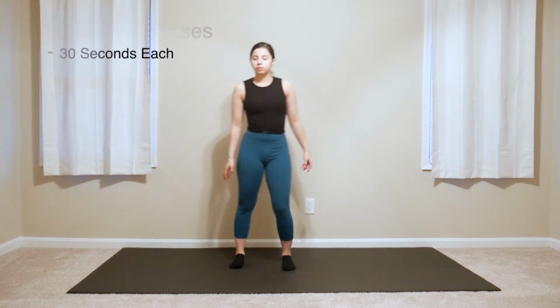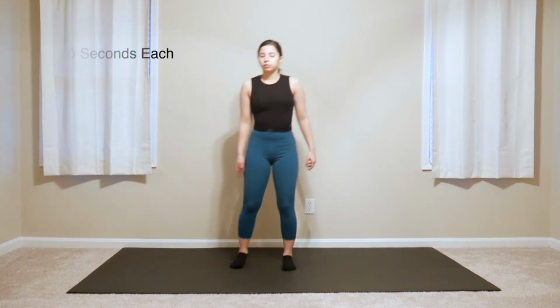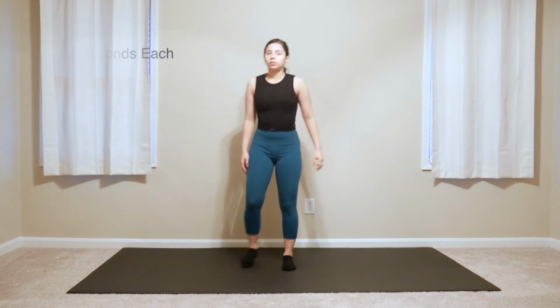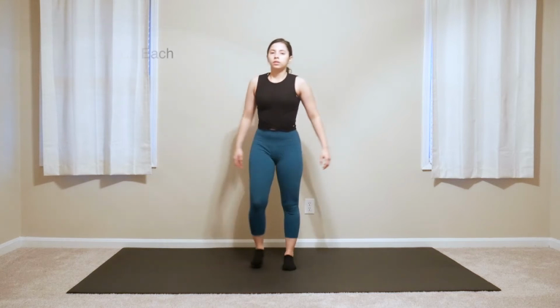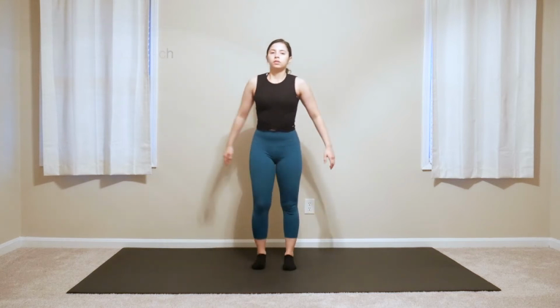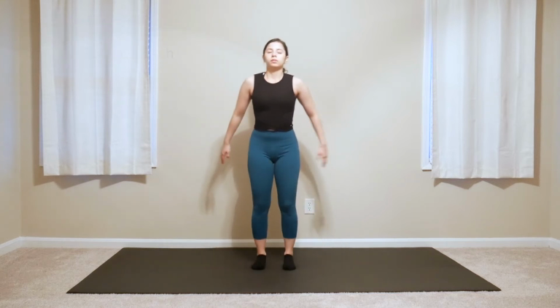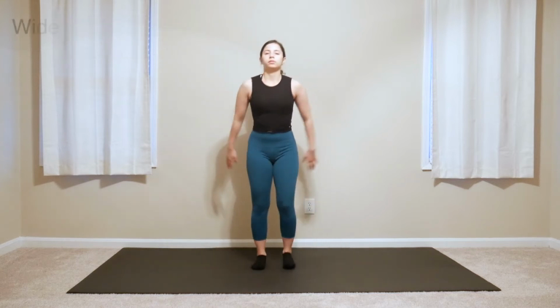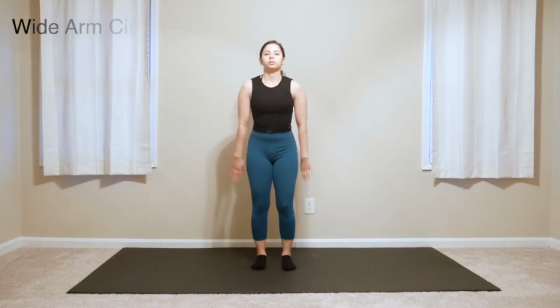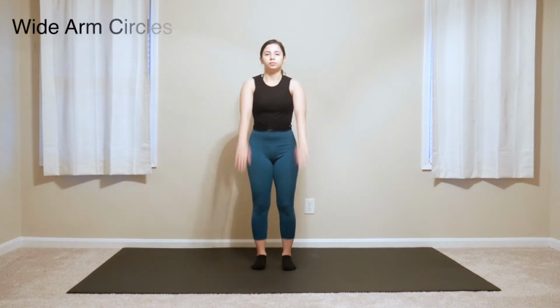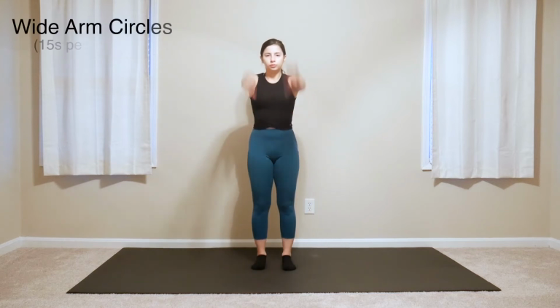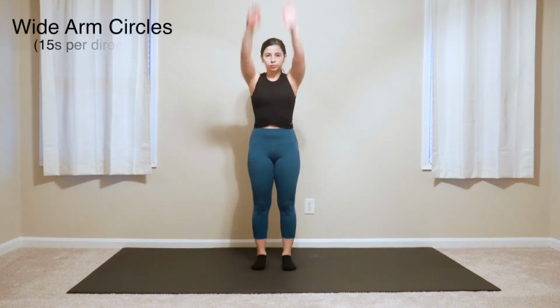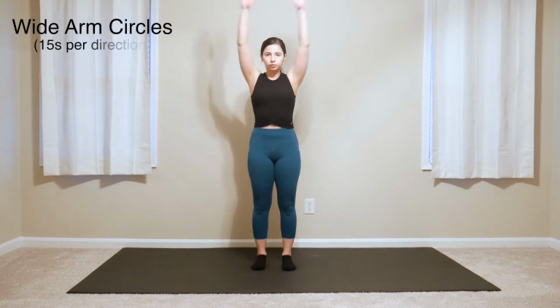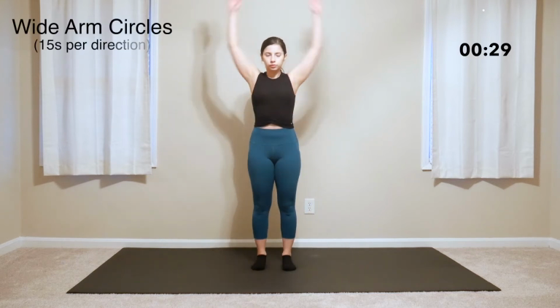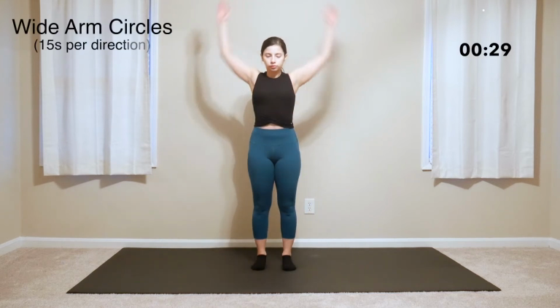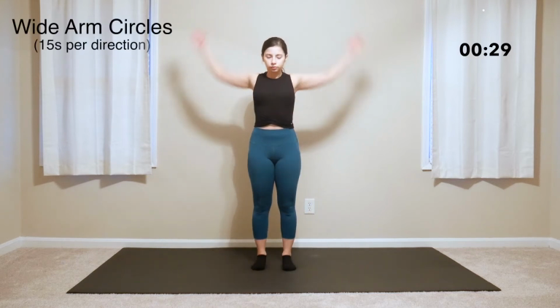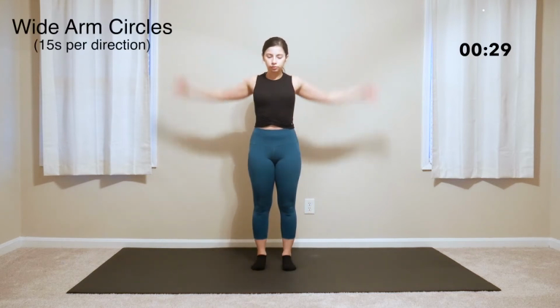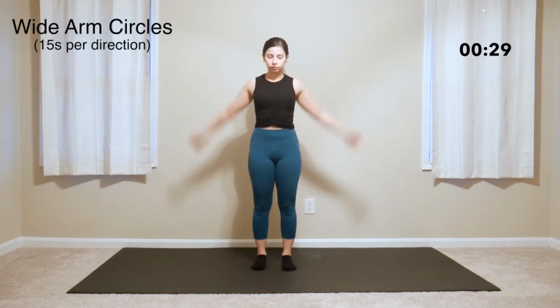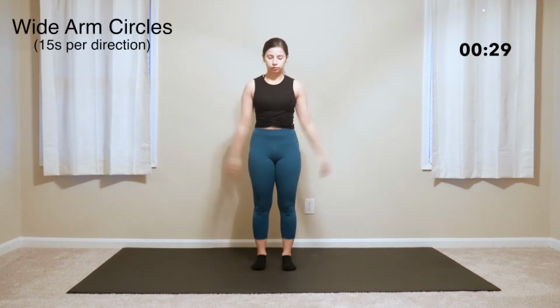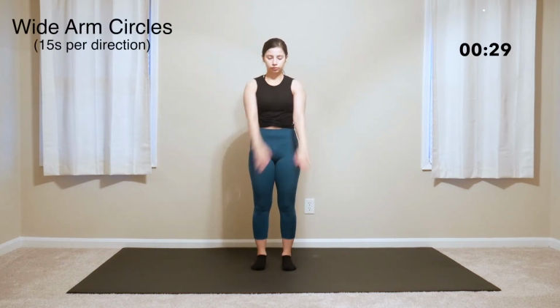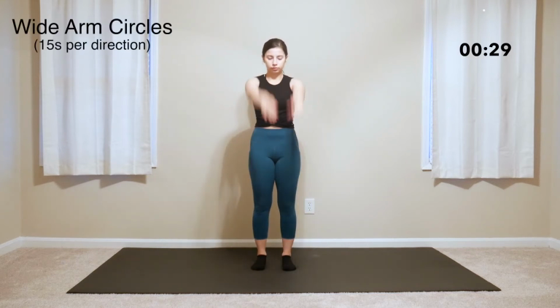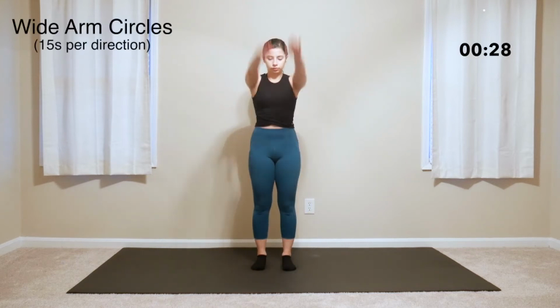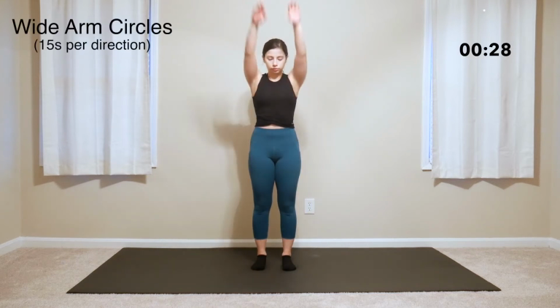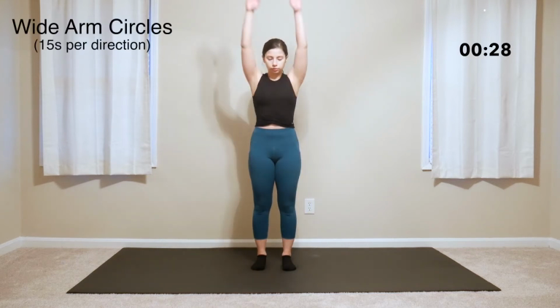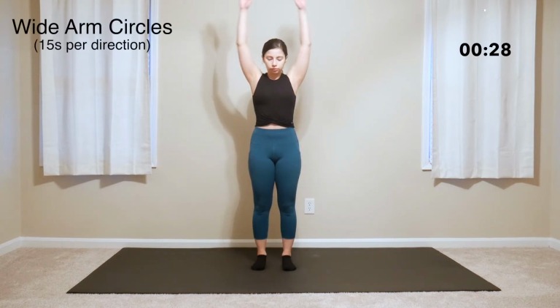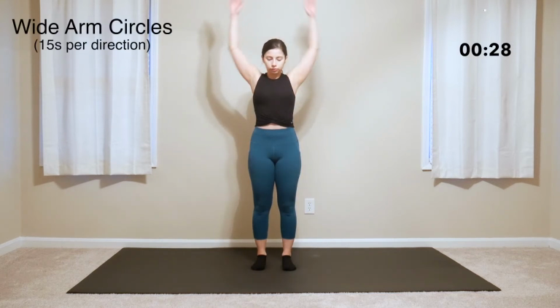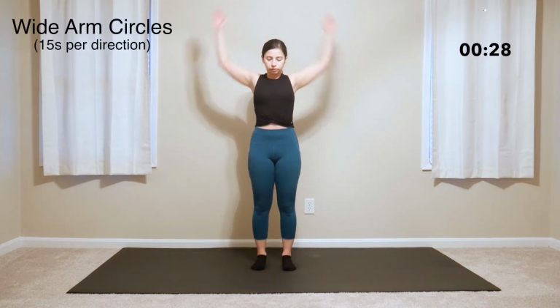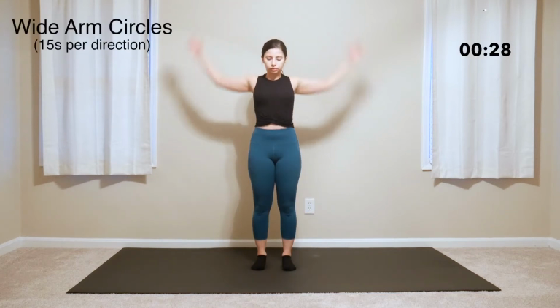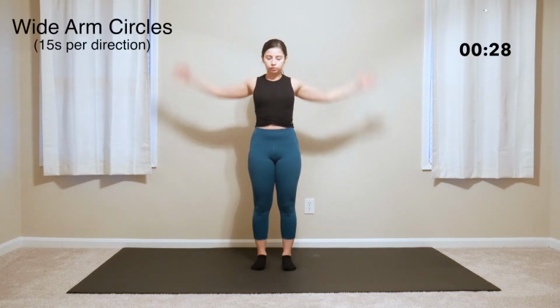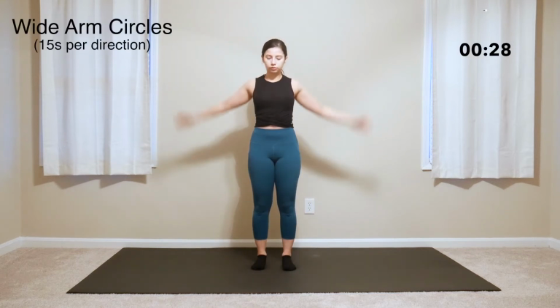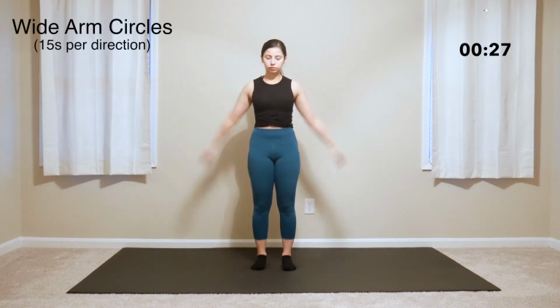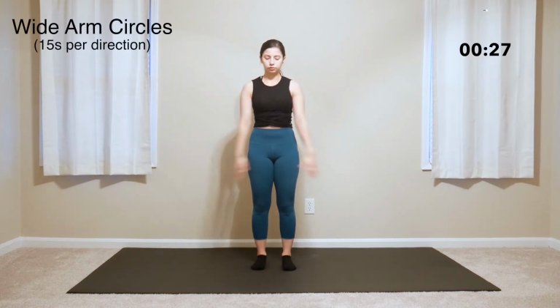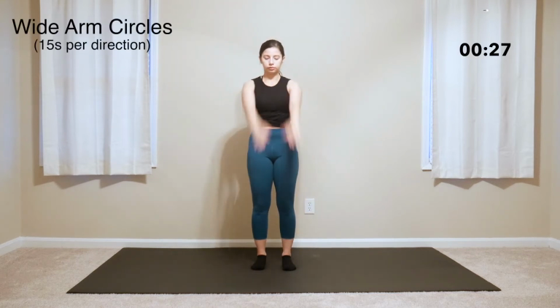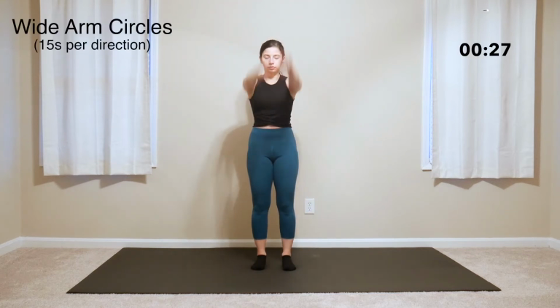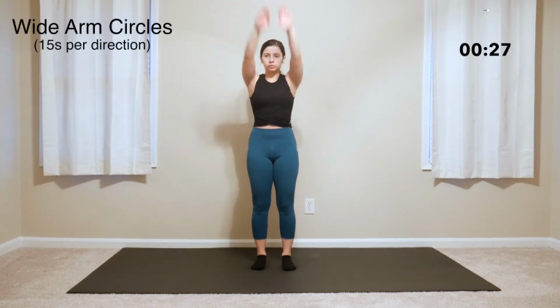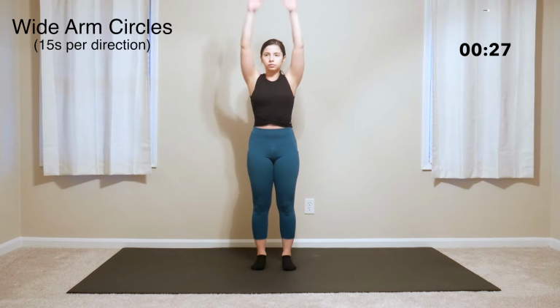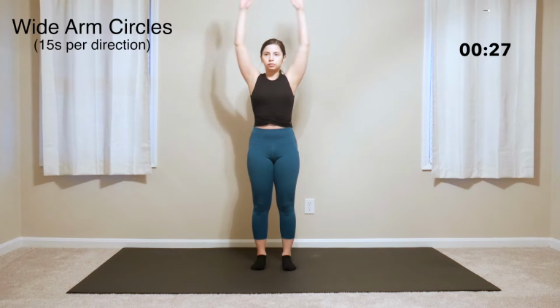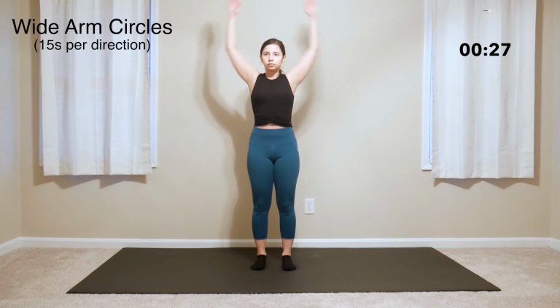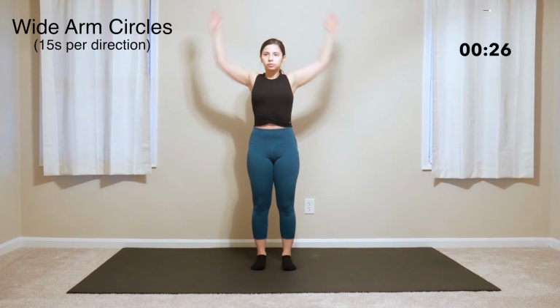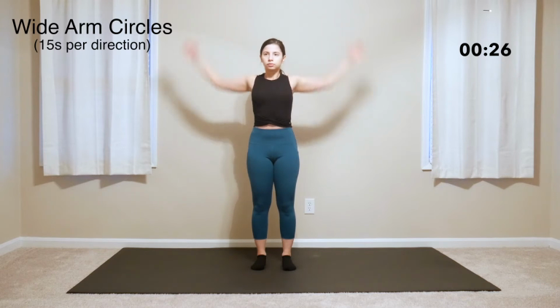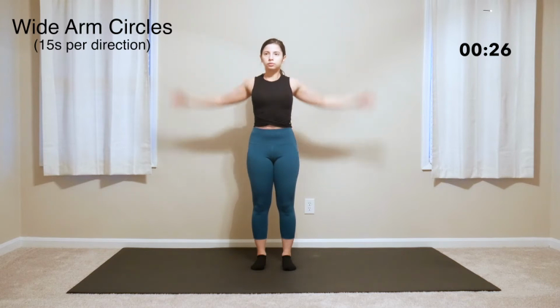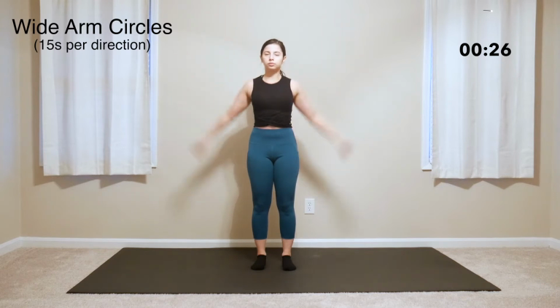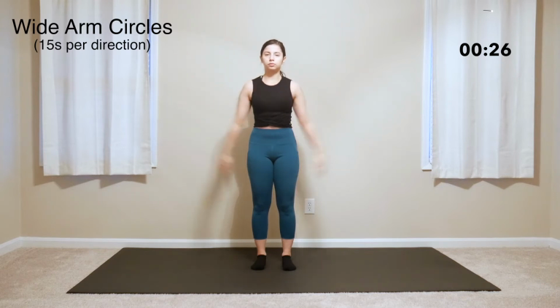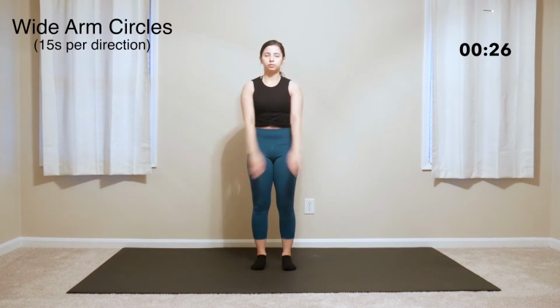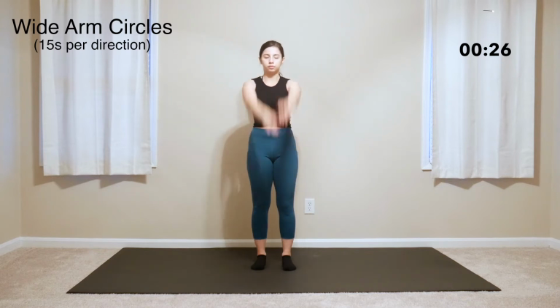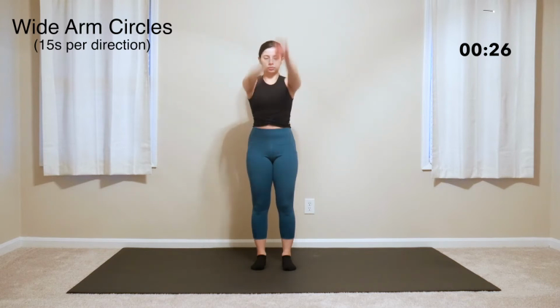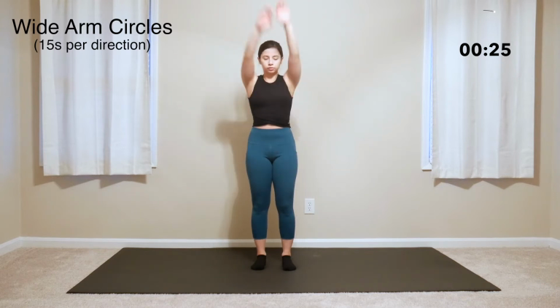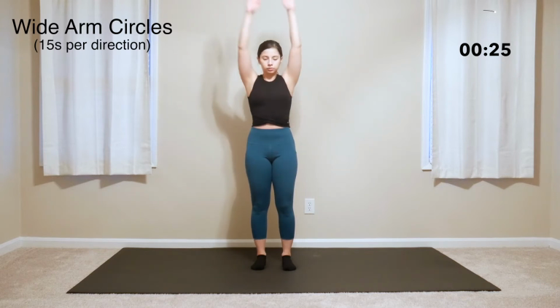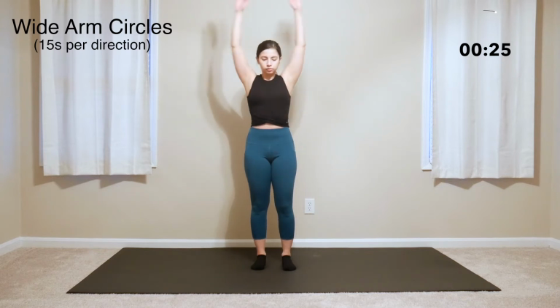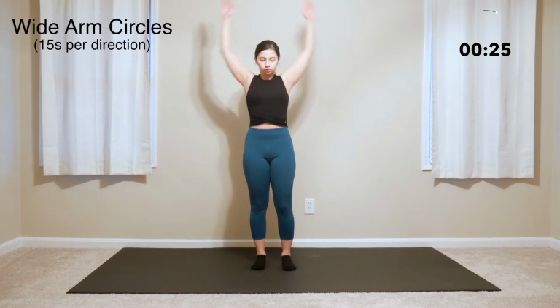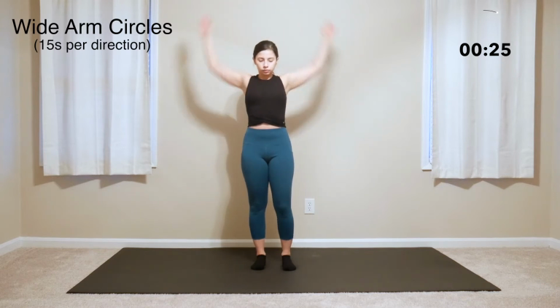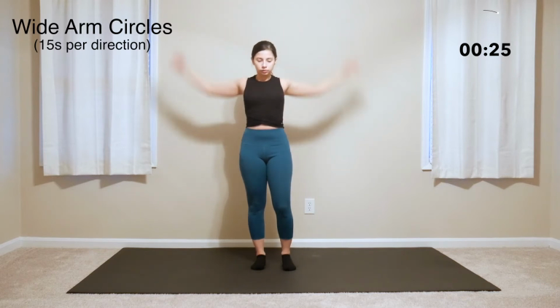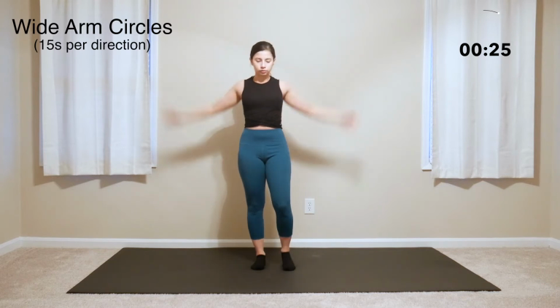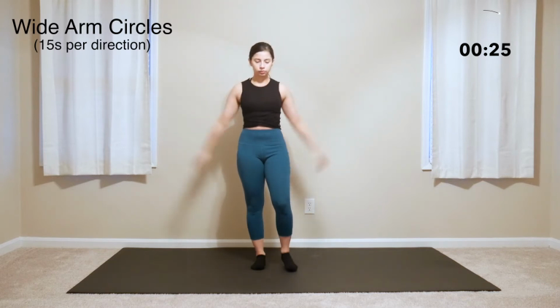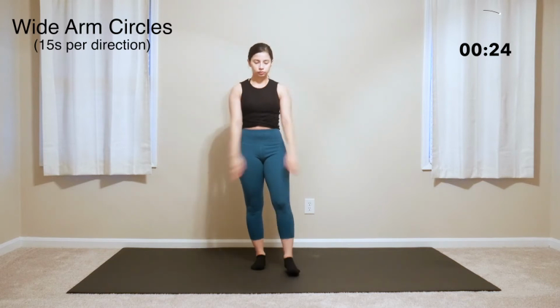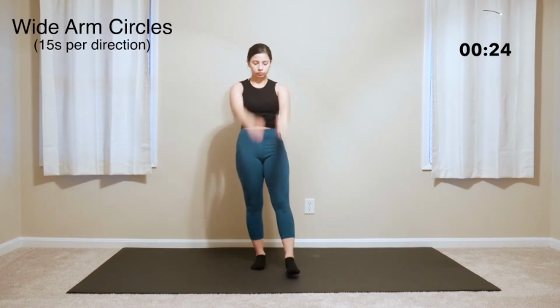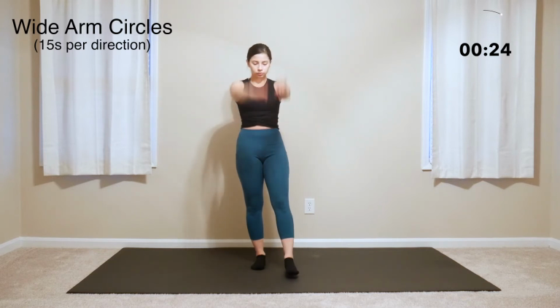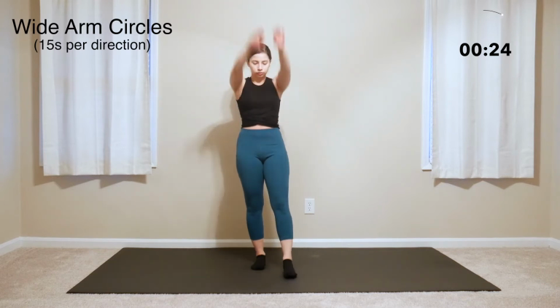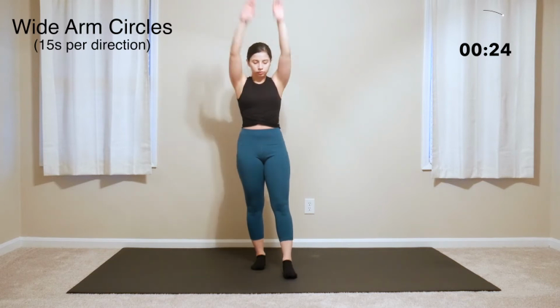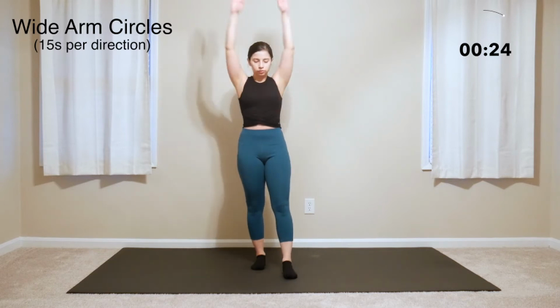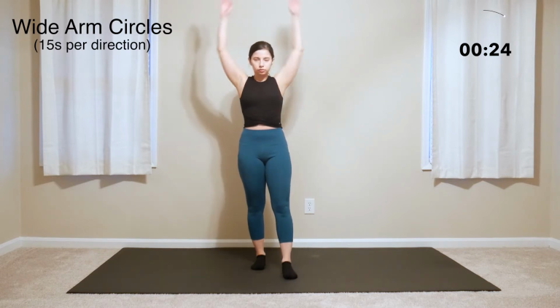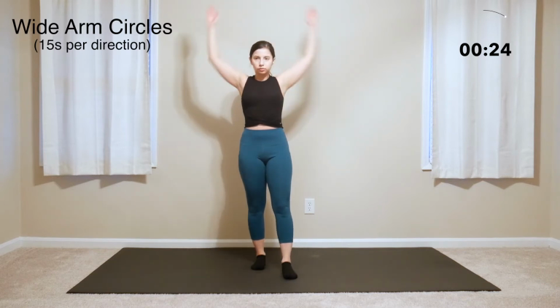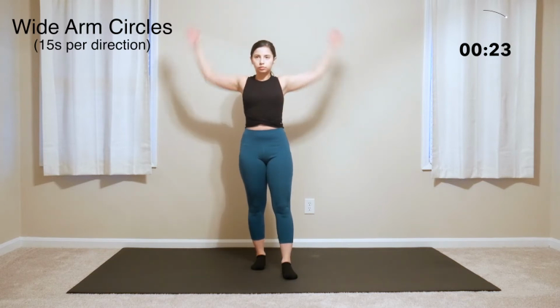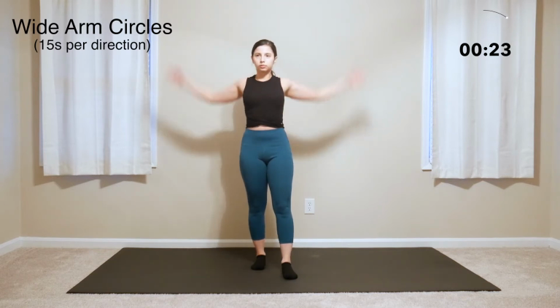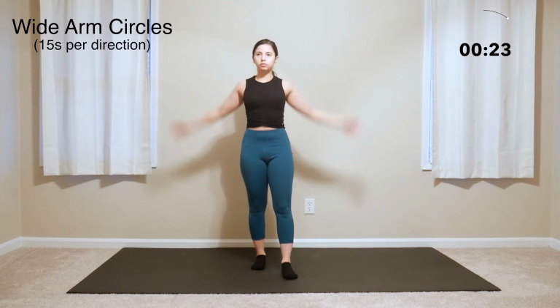First up are wide arm circles going one direction first. Do these arm circles with control and intention, feeling your arms and shoulders build up some heat.